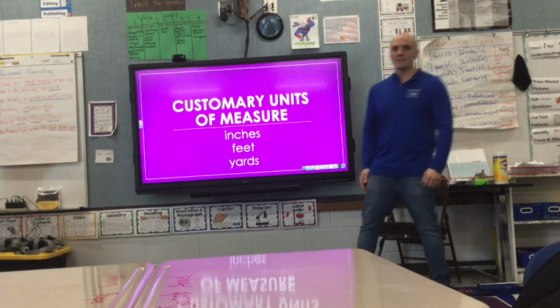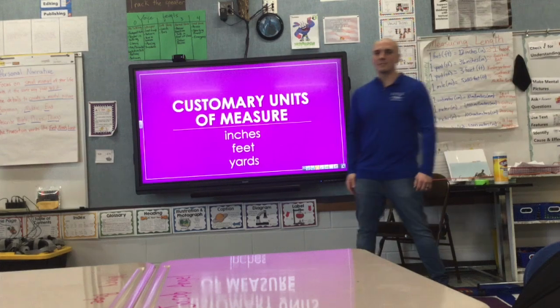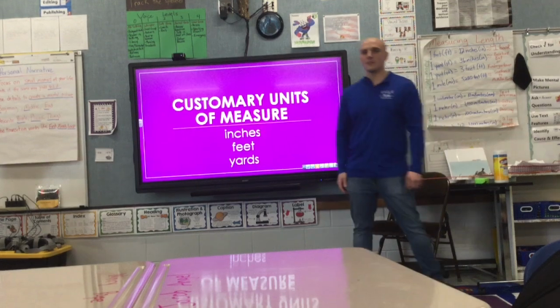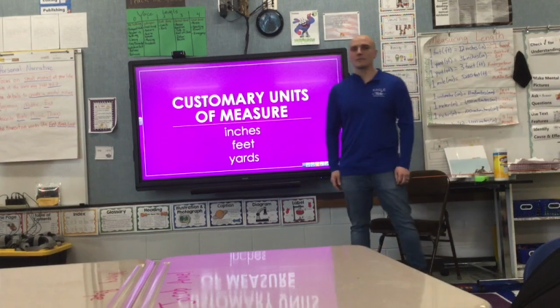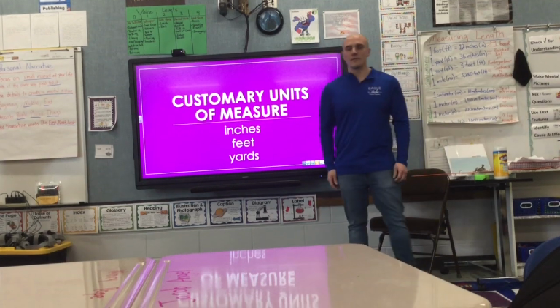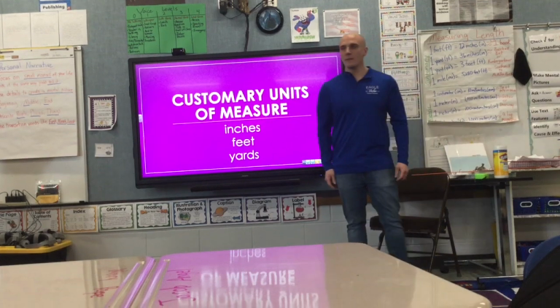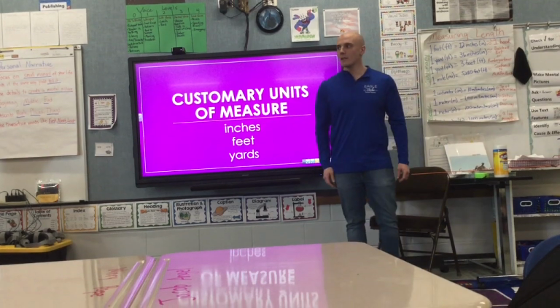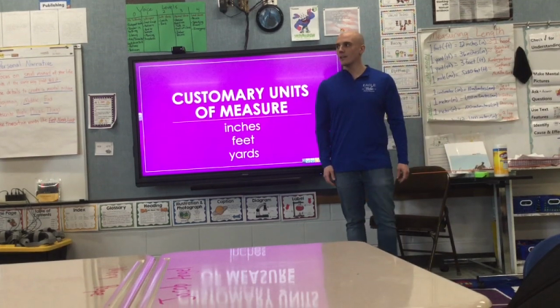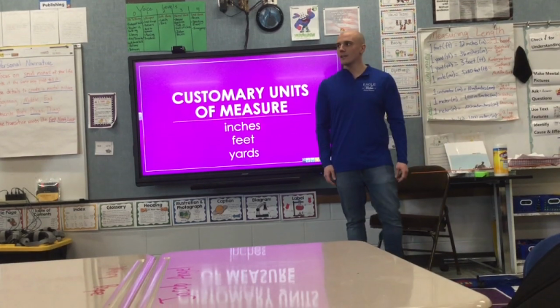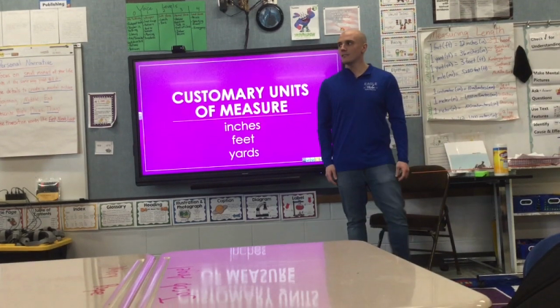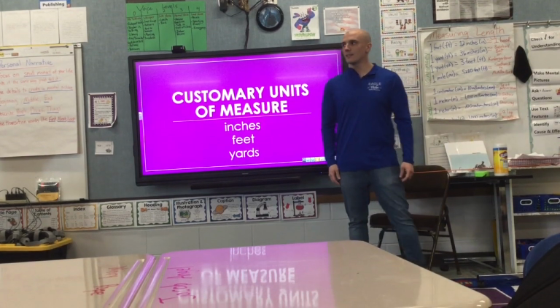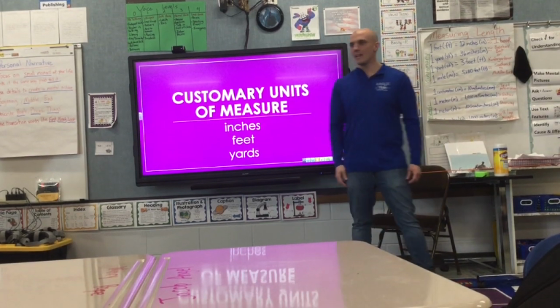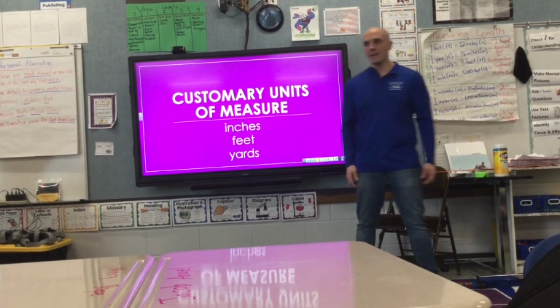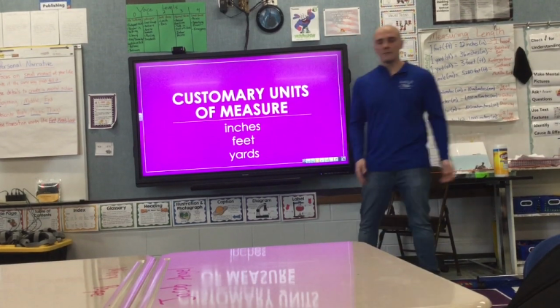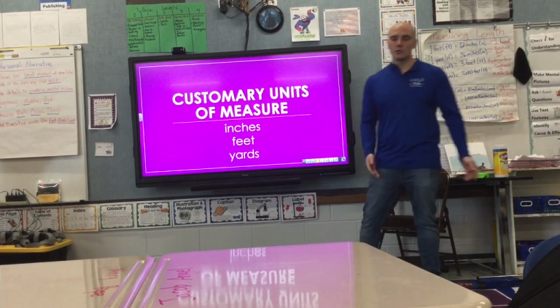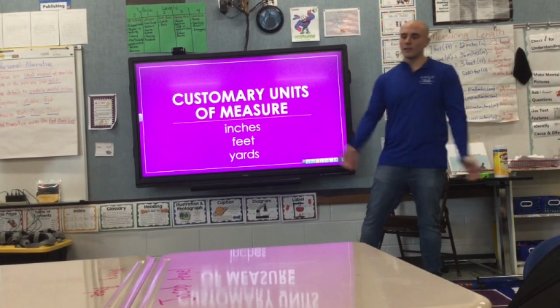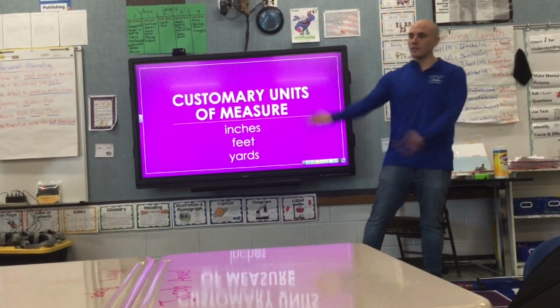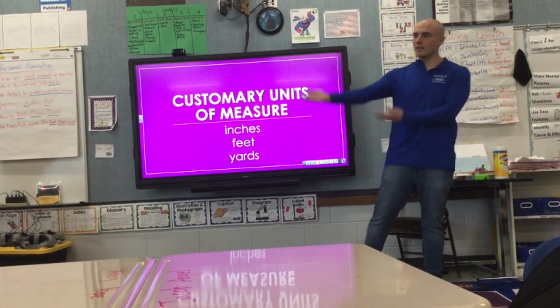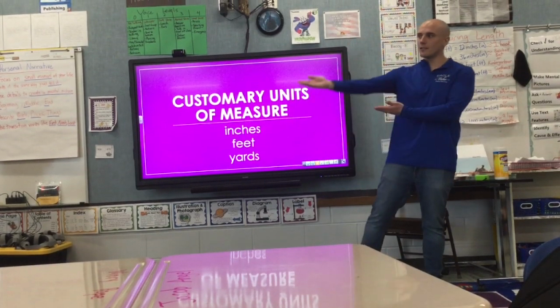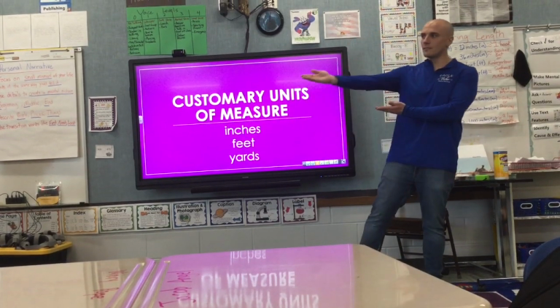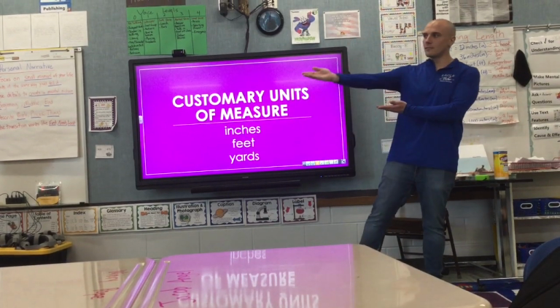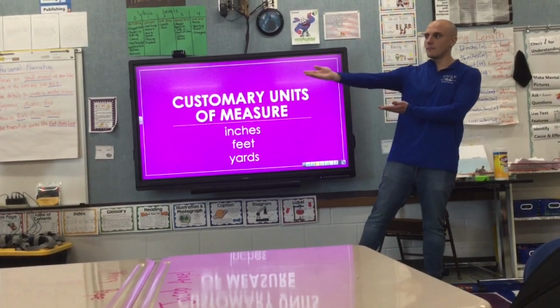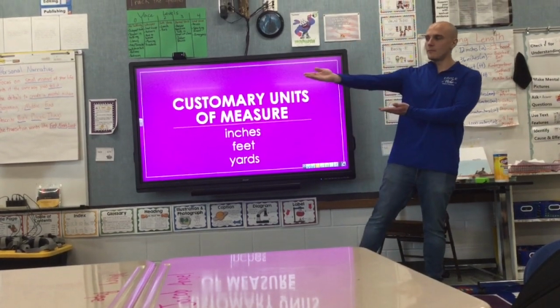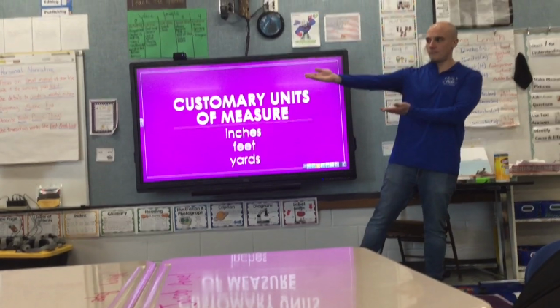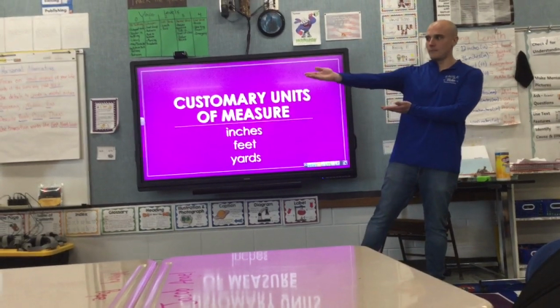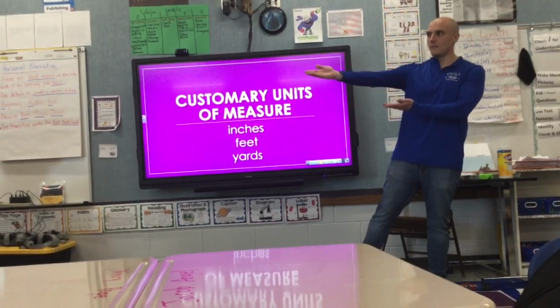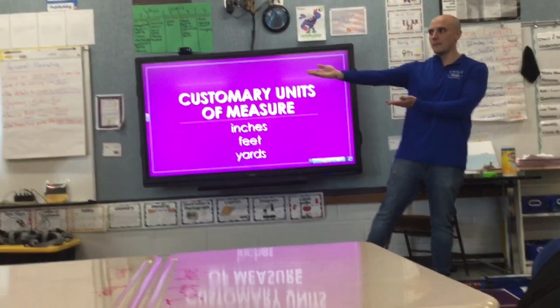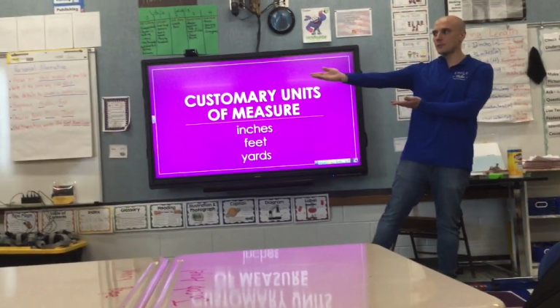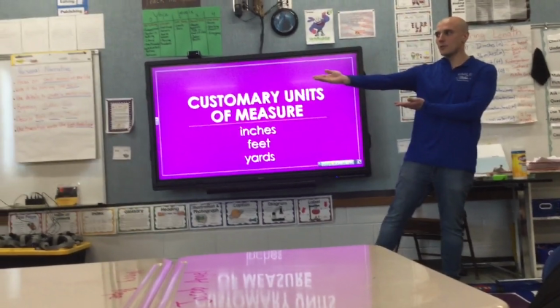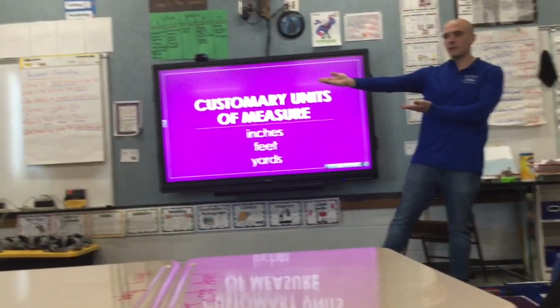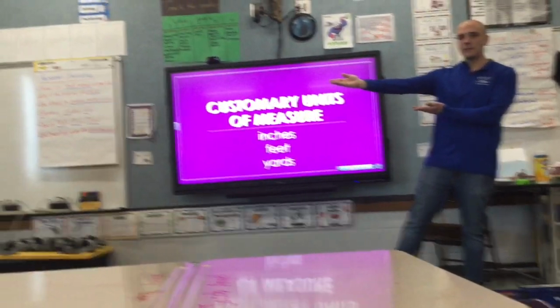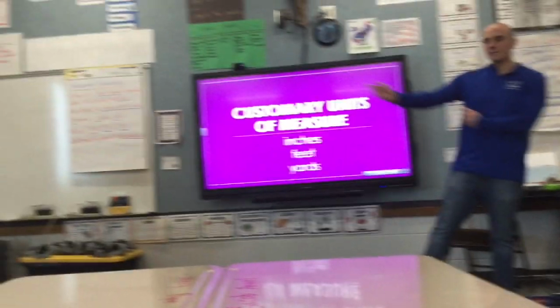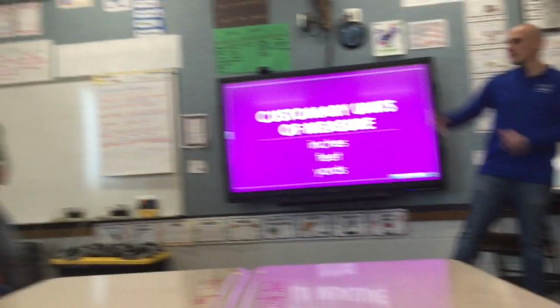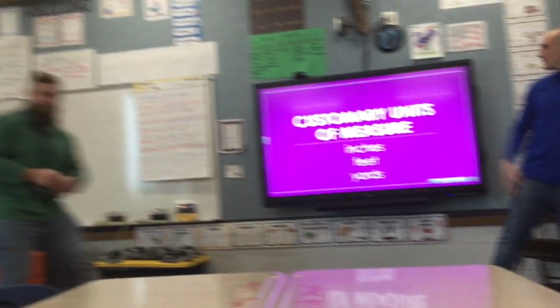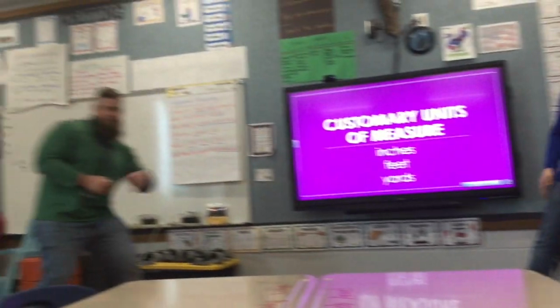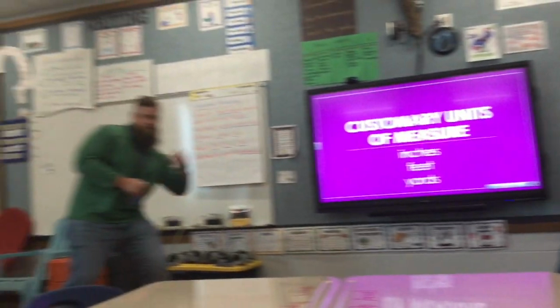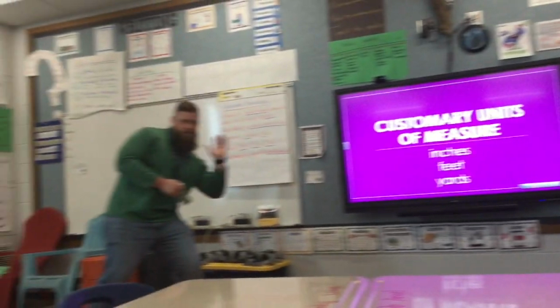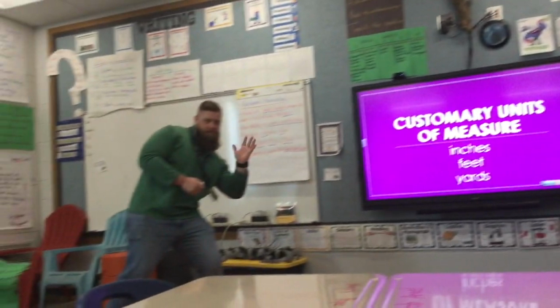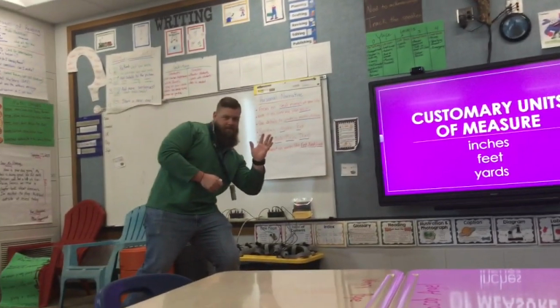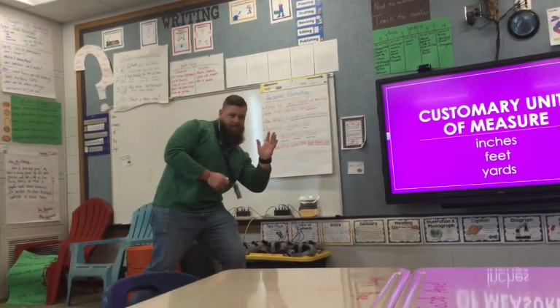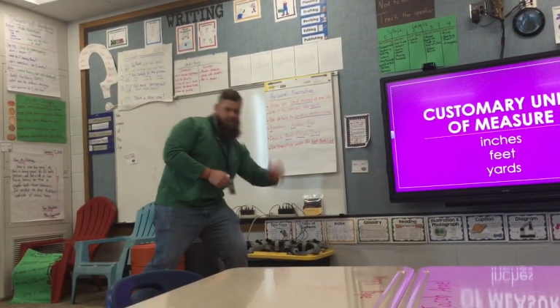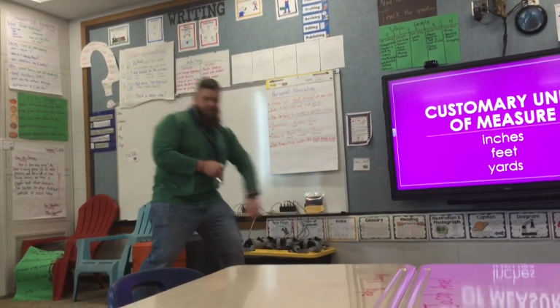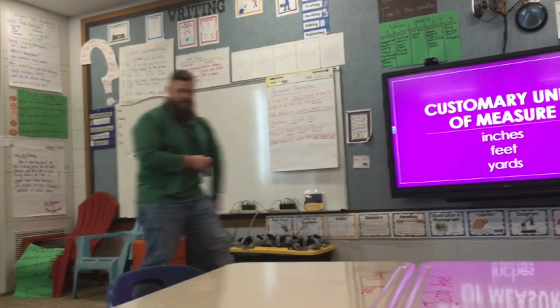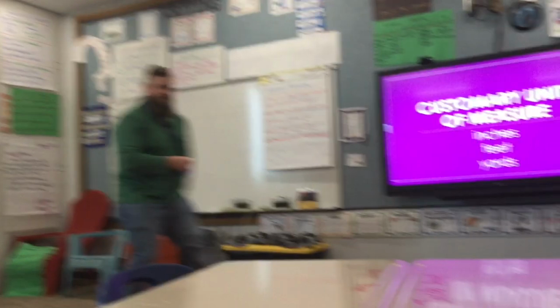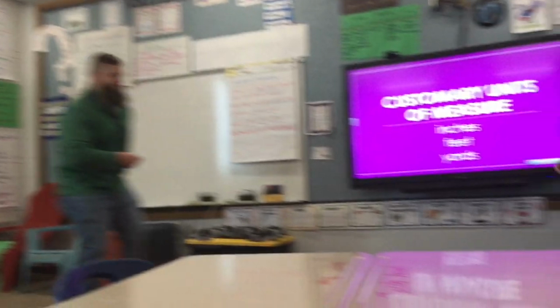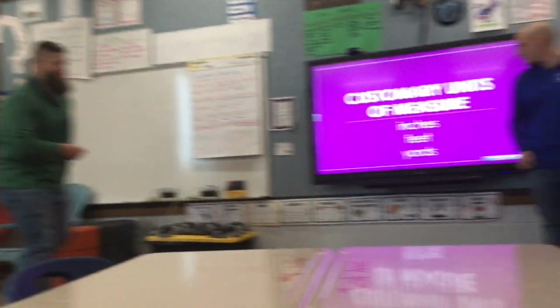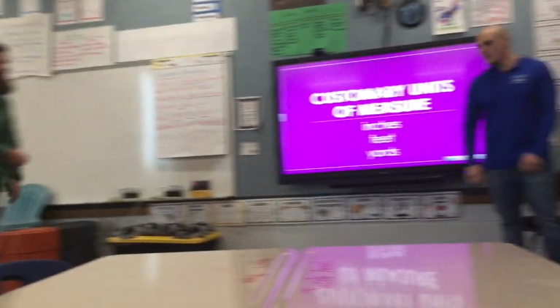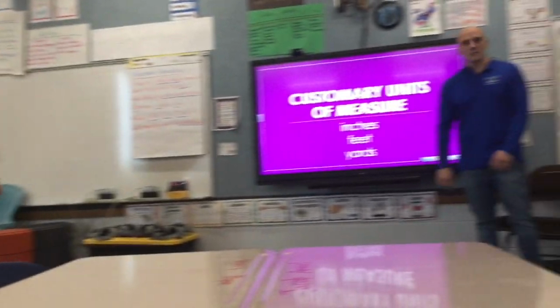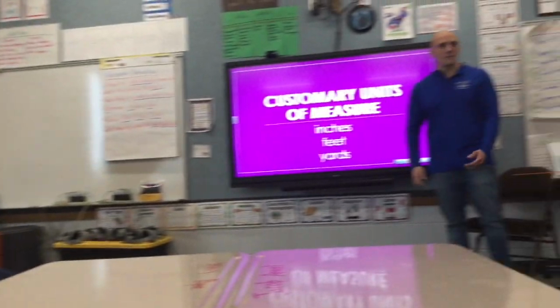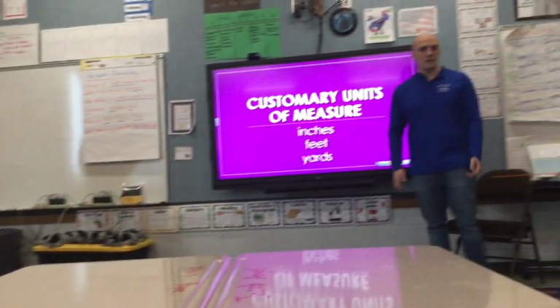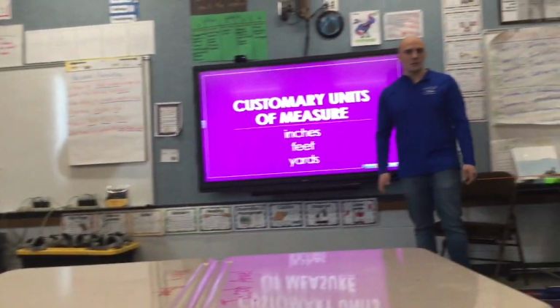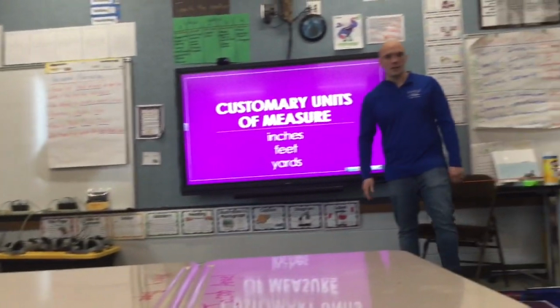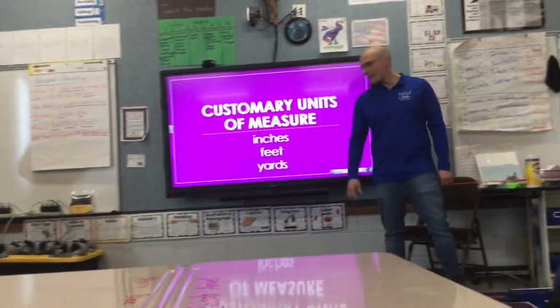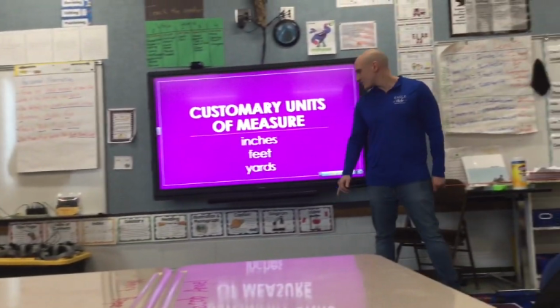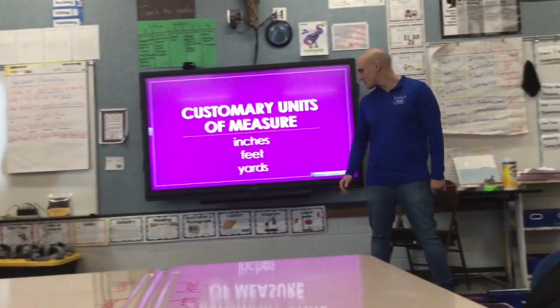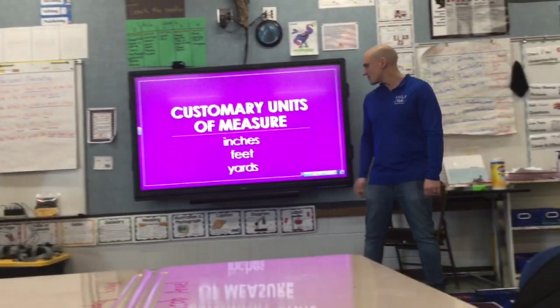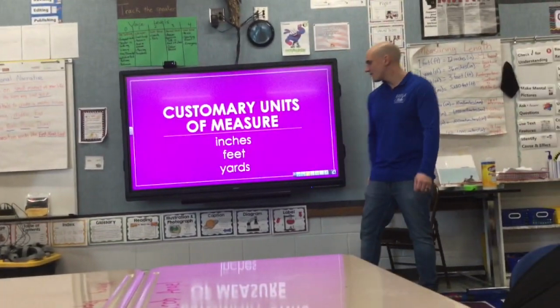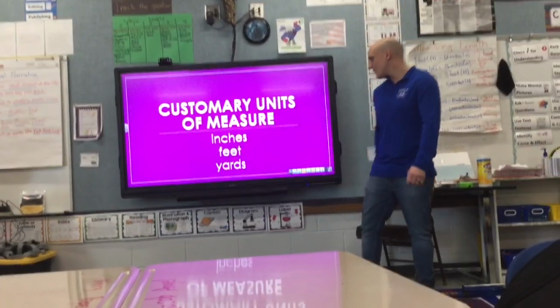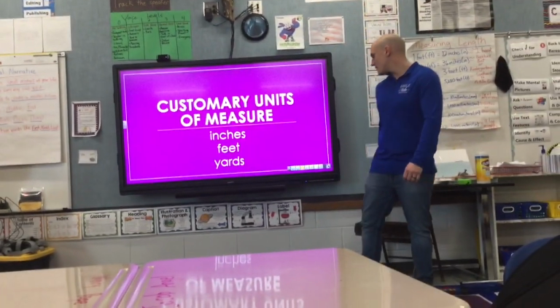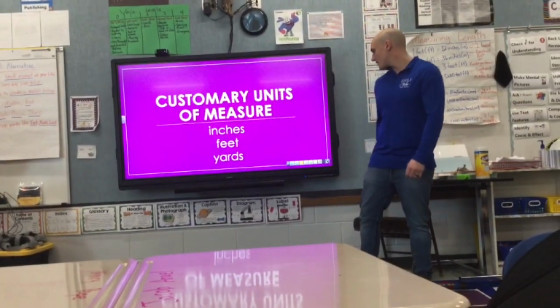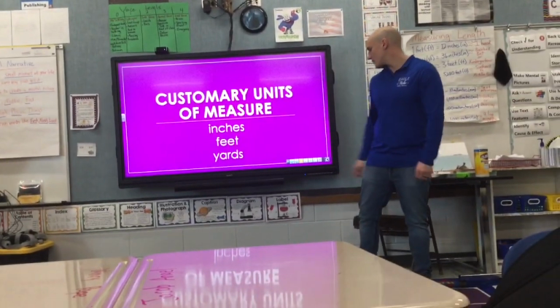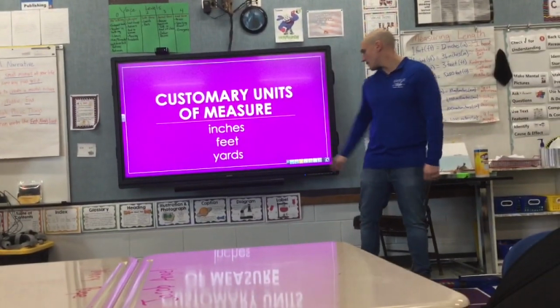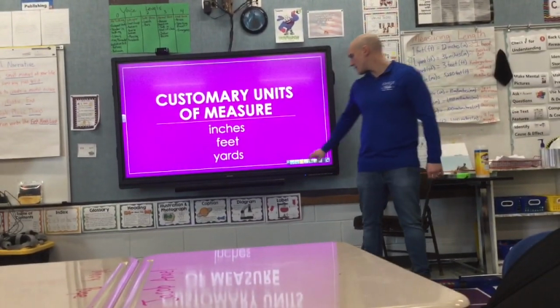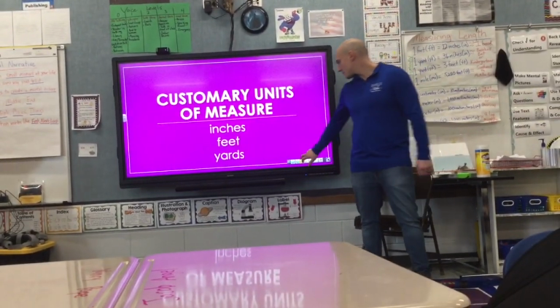It's Mr. Fleming again and I'm joined here by Mr. Kaywood. We're going to review our customary units of measure: inches, feet, and yards.